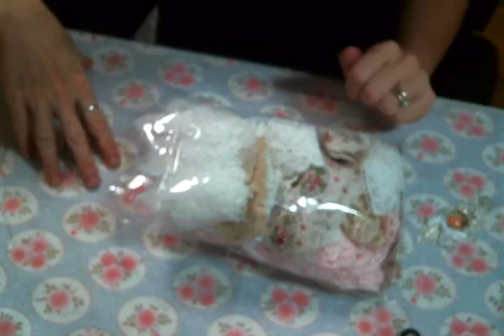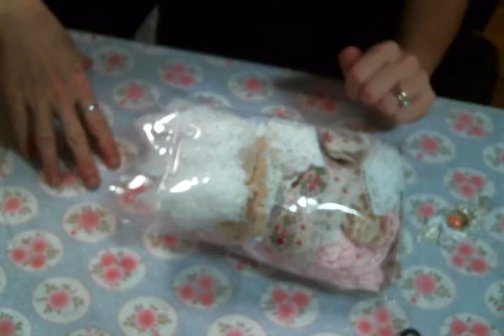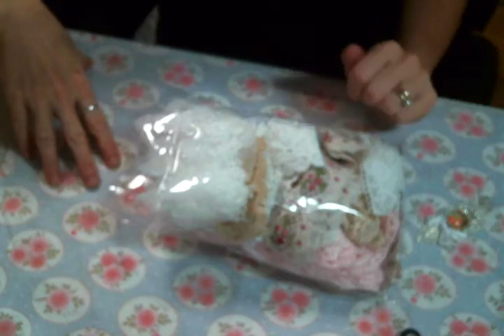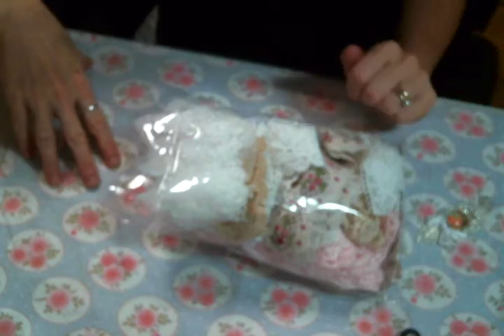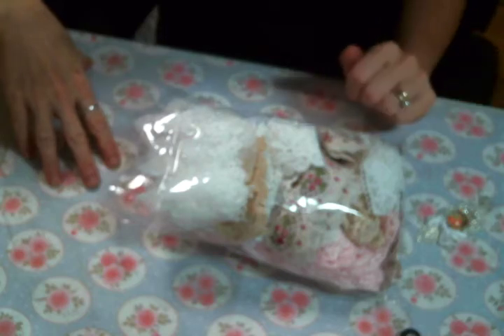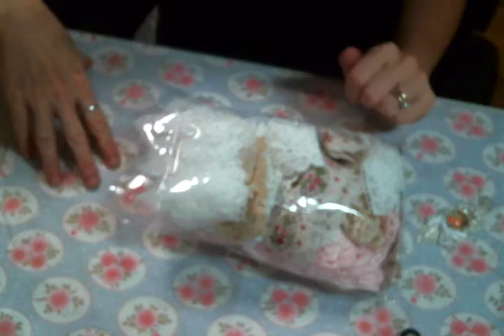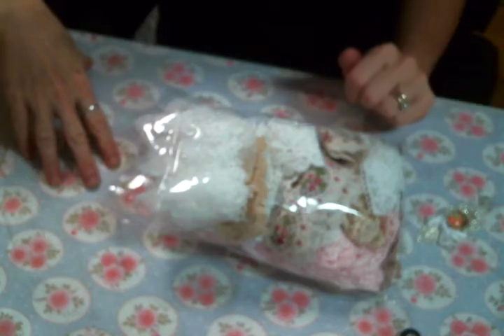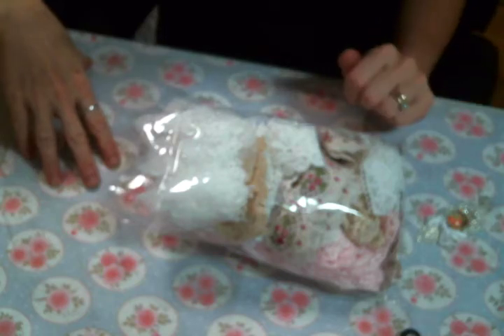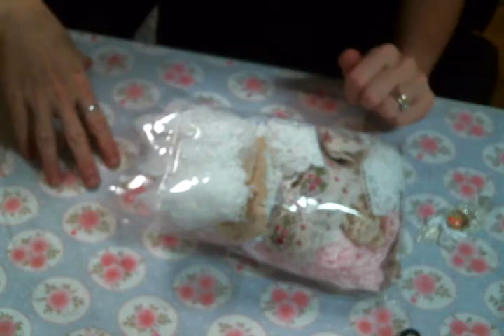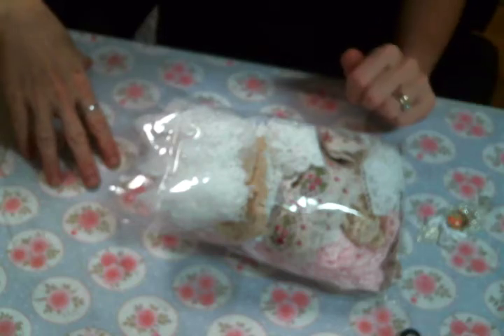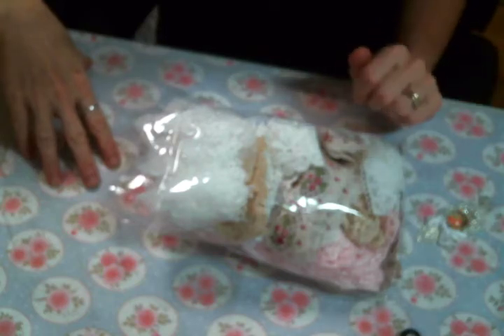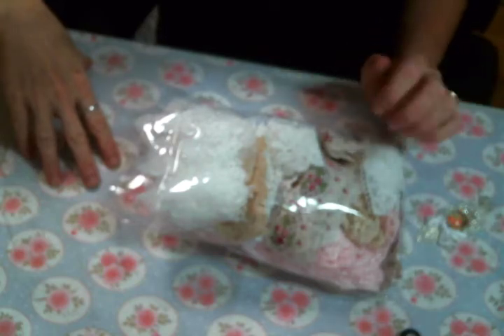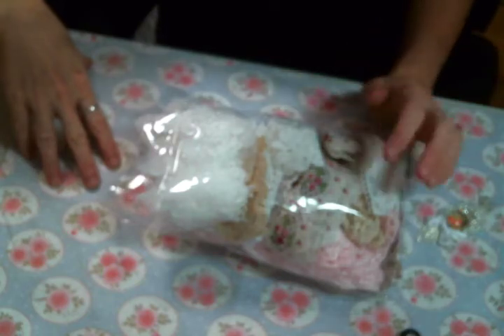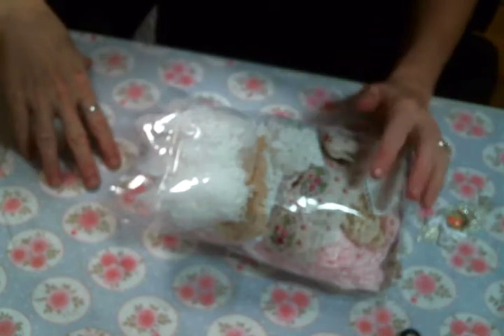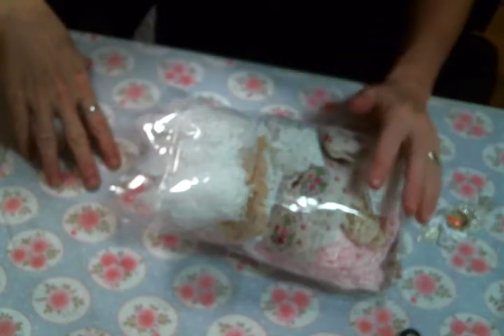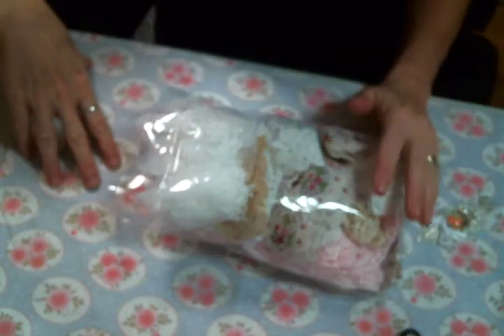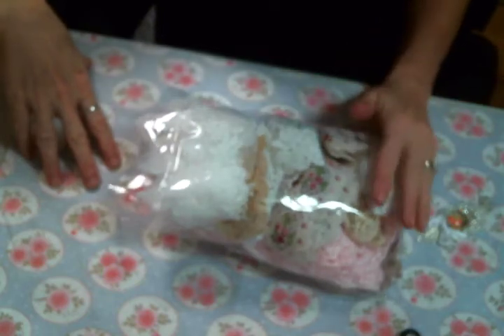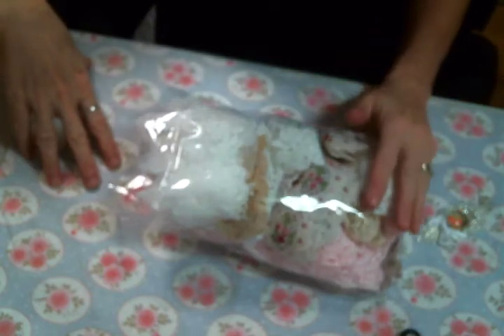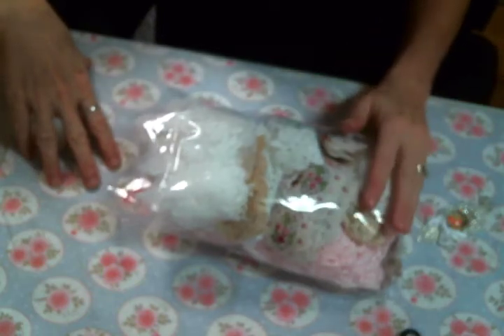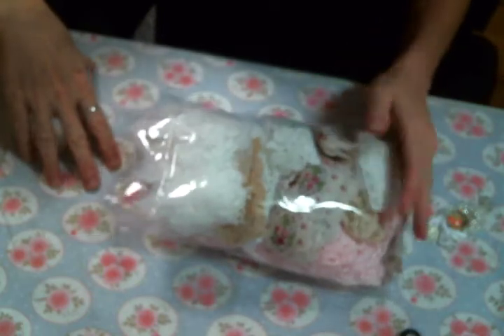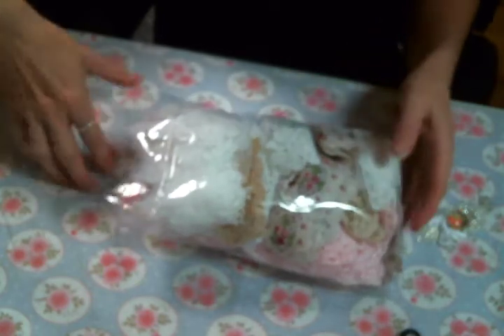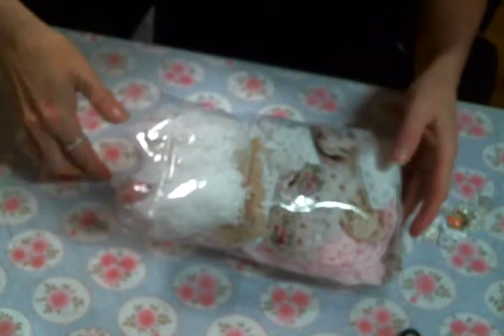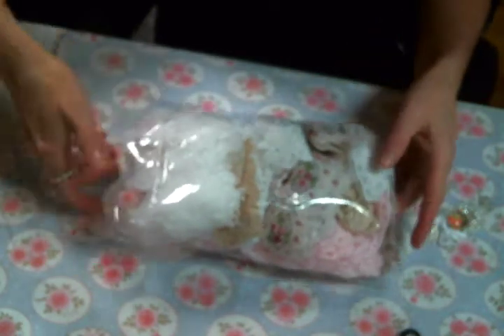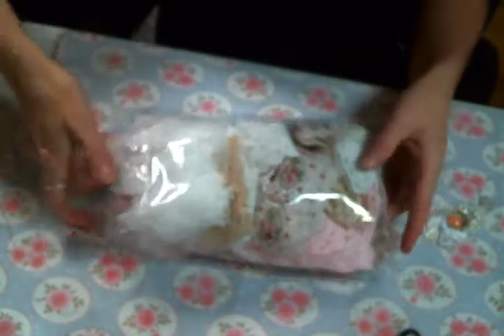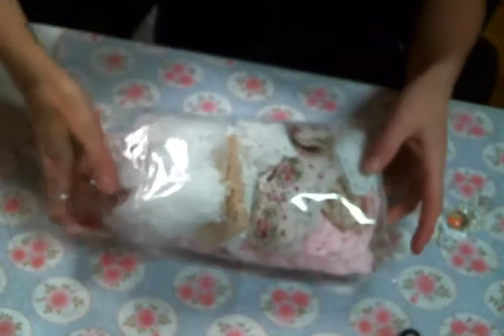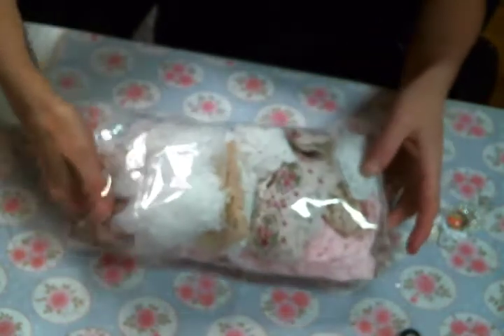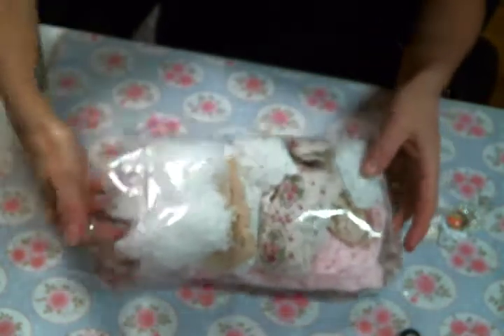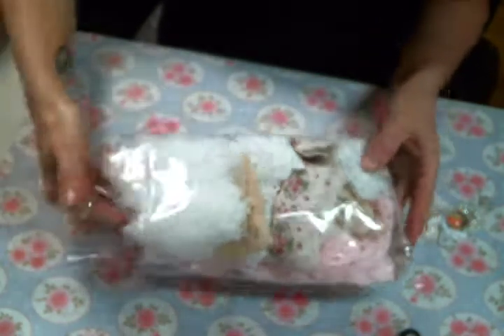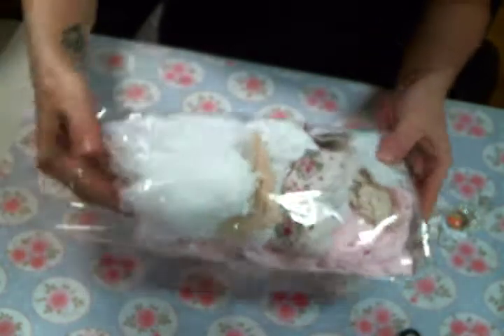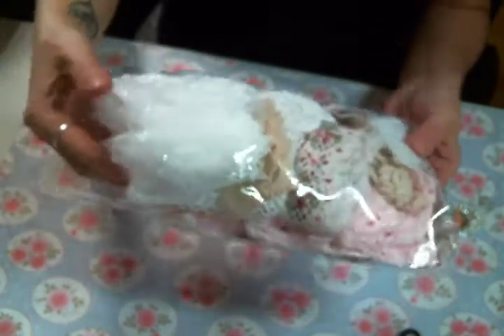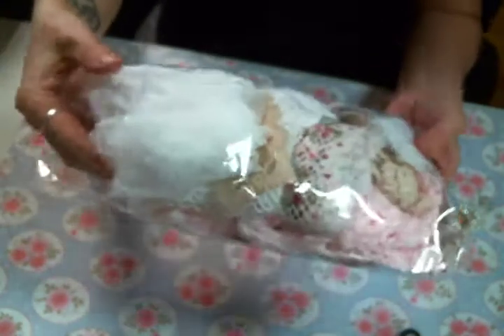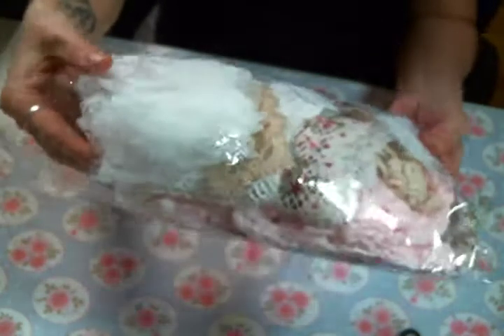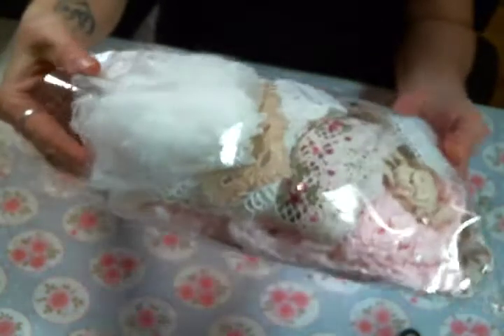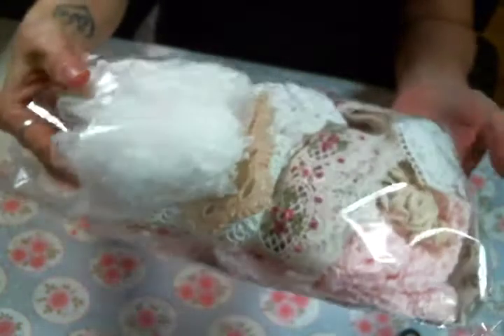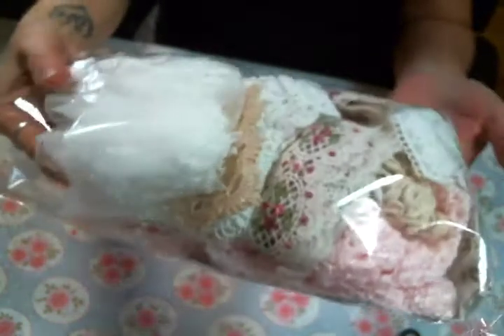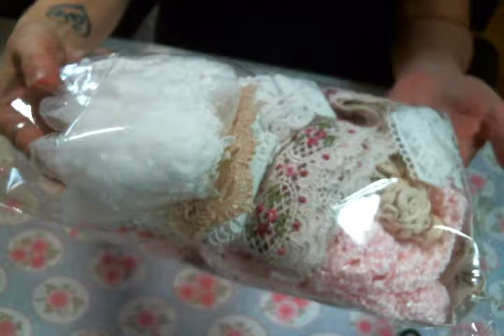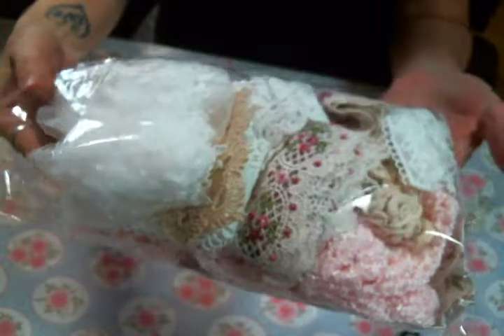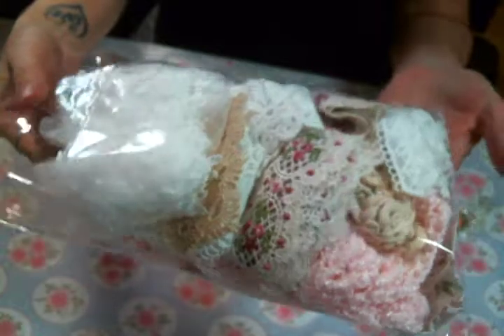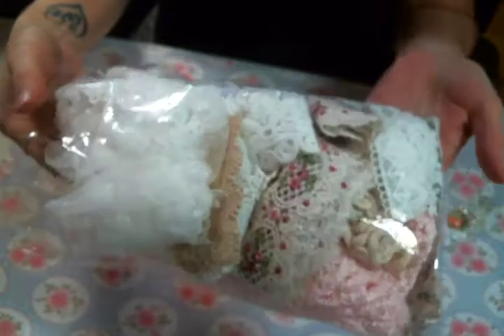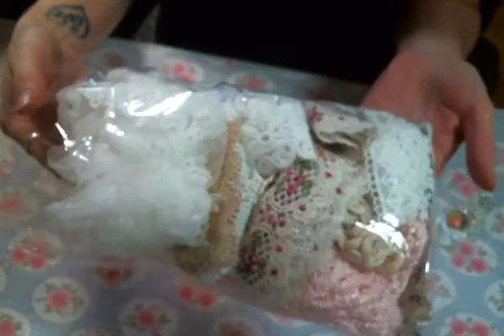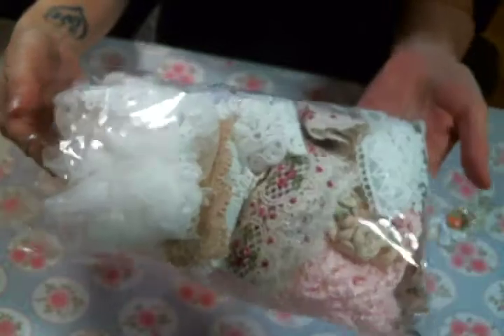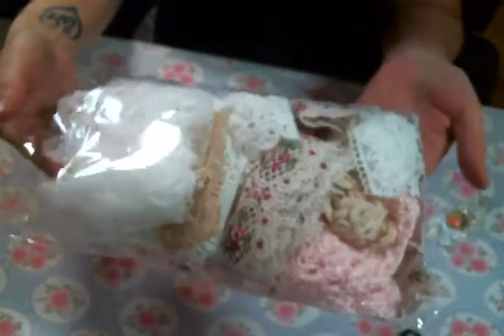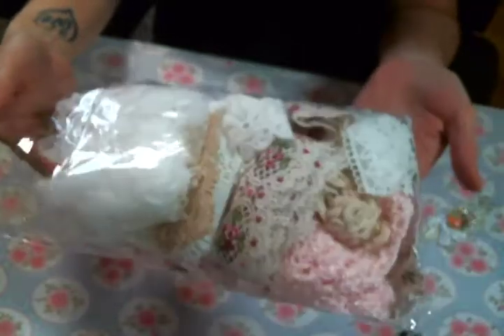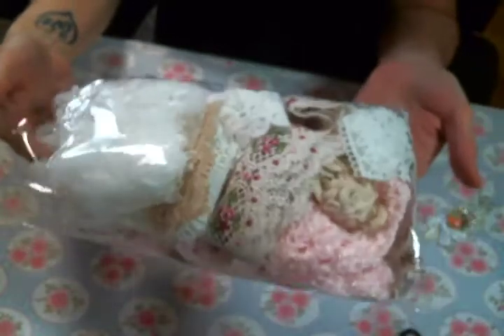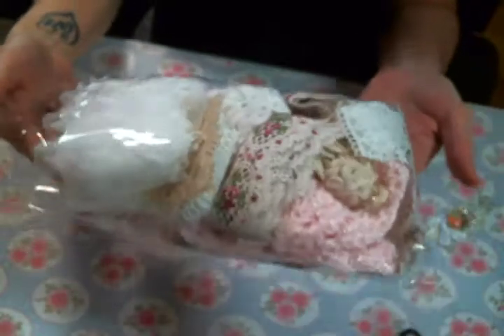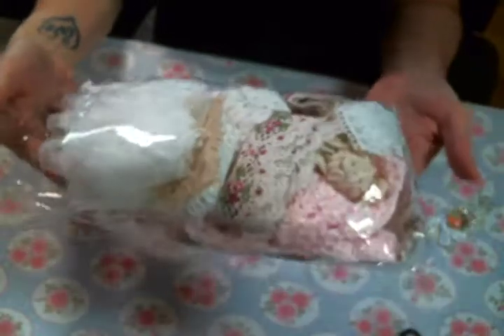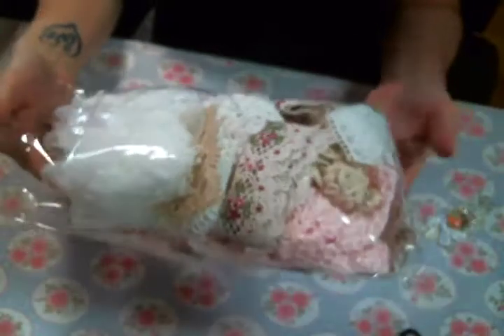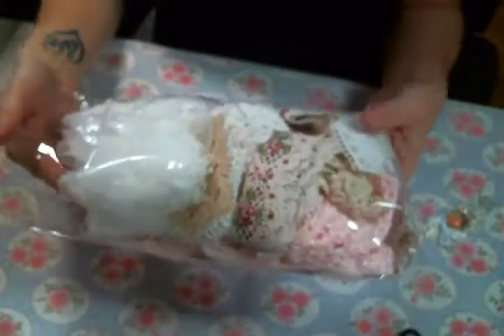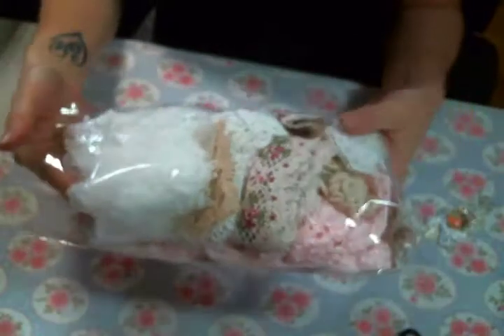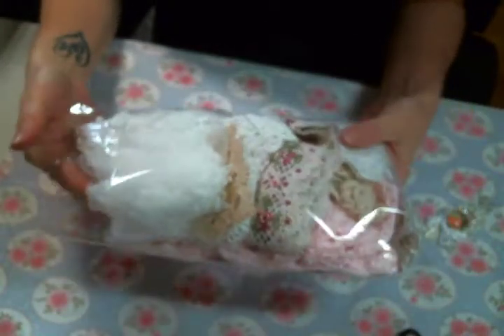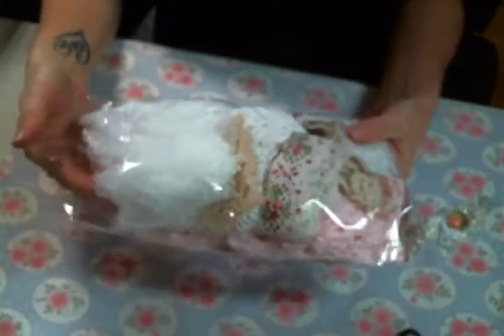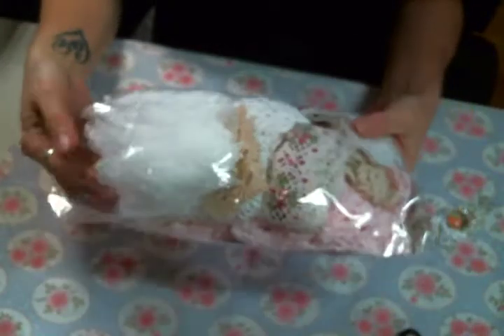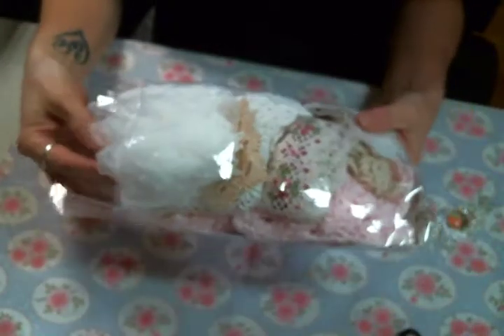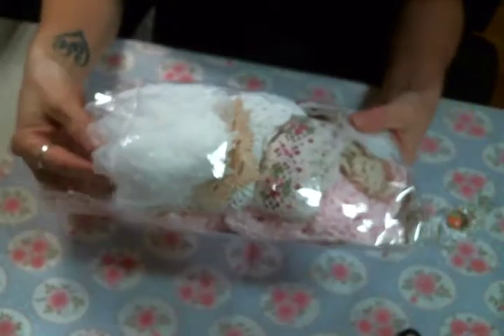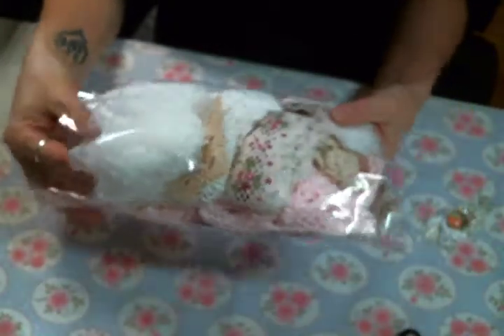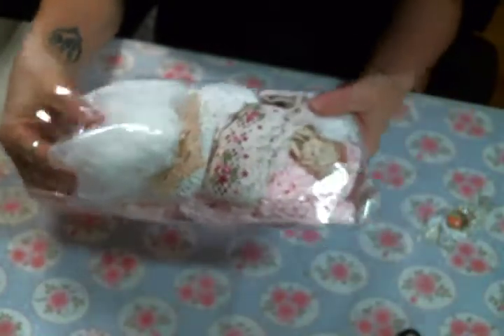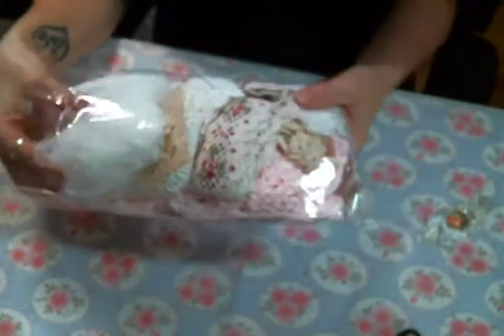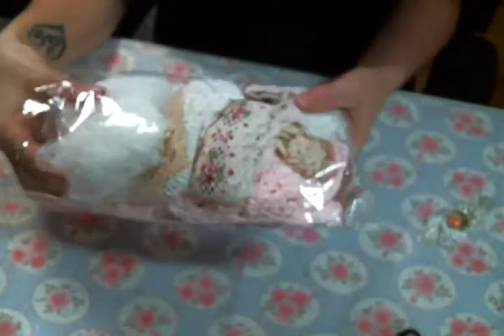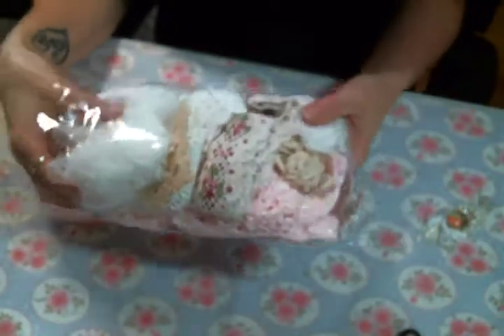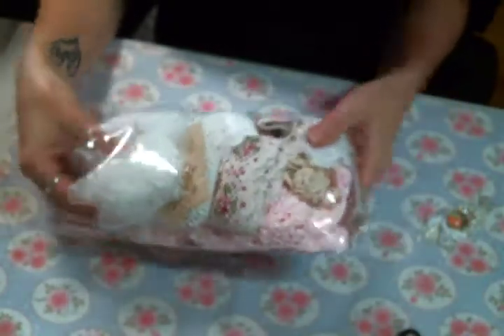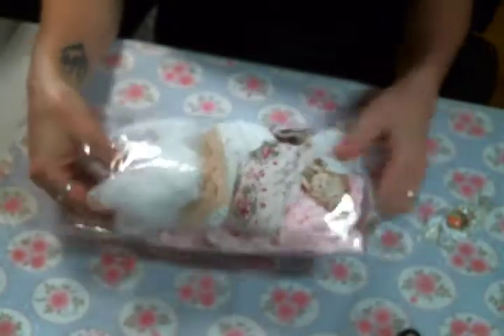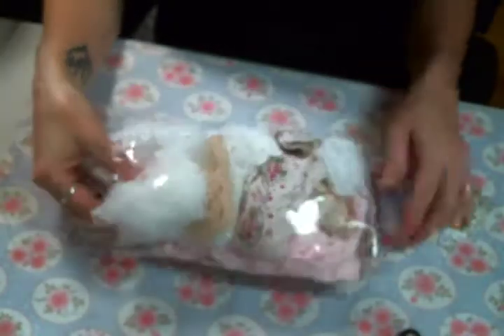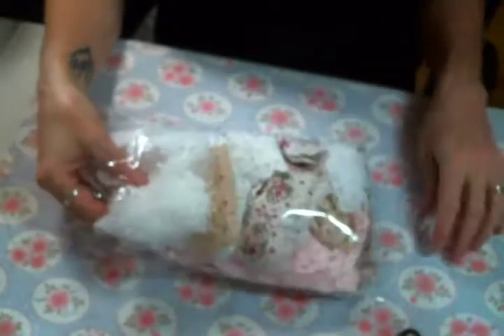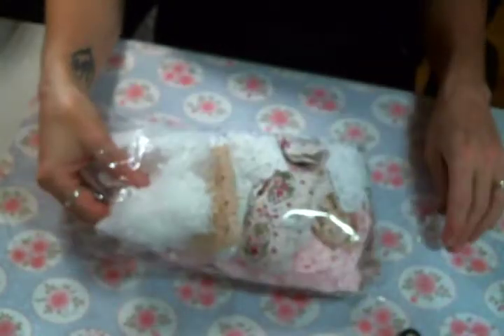Welcome back everyone. Amy Love here to share with you my December DT package from Angel Dream Crafts.